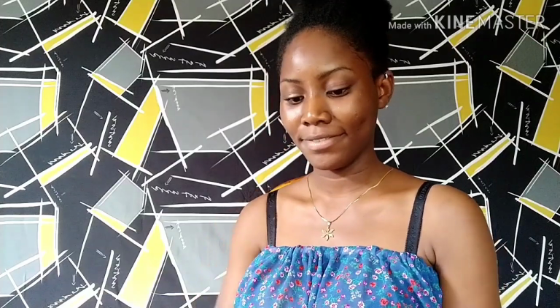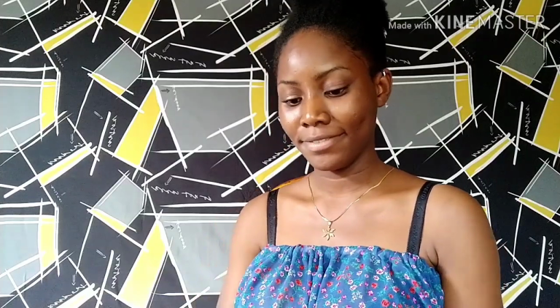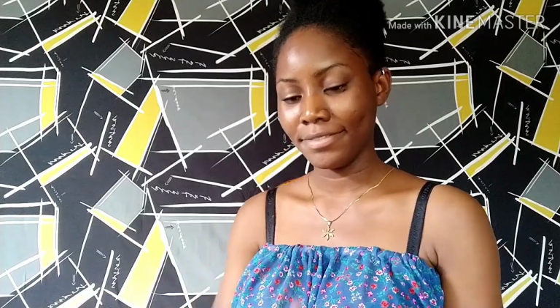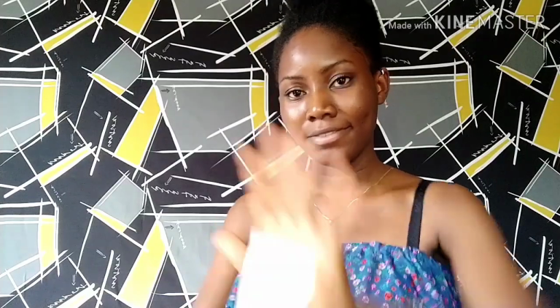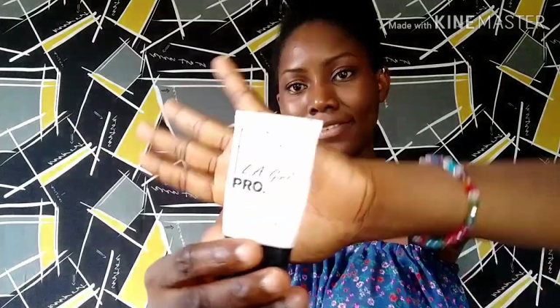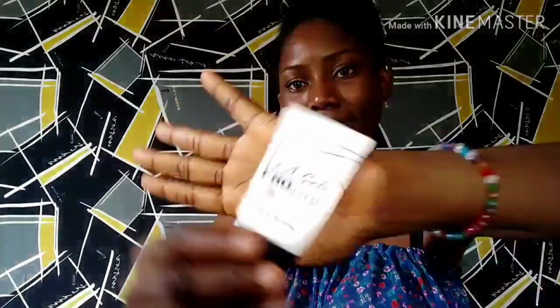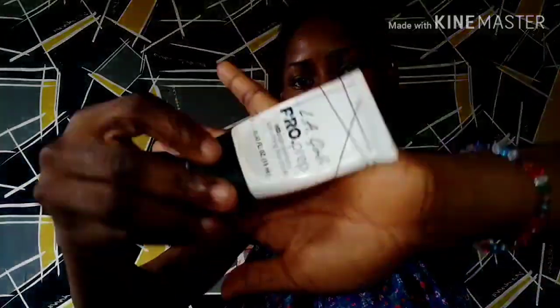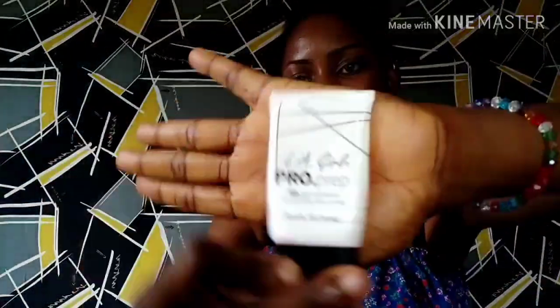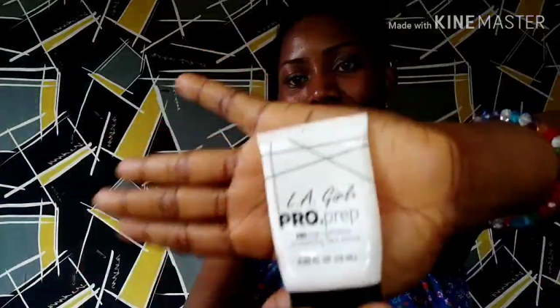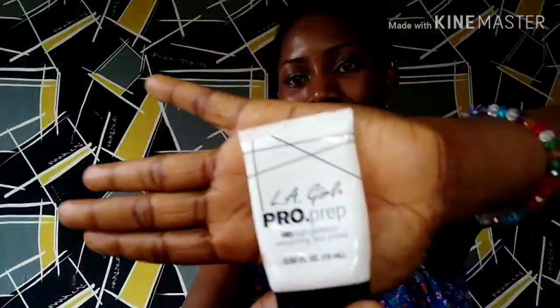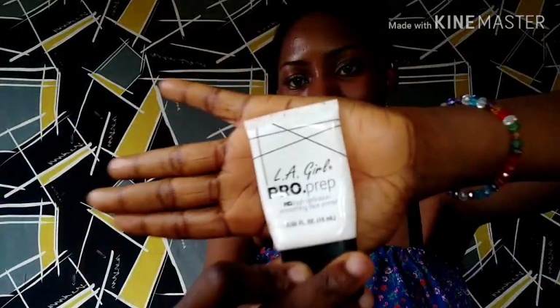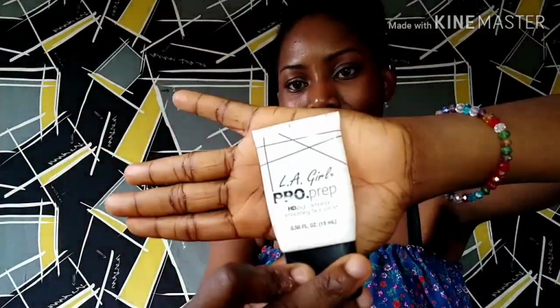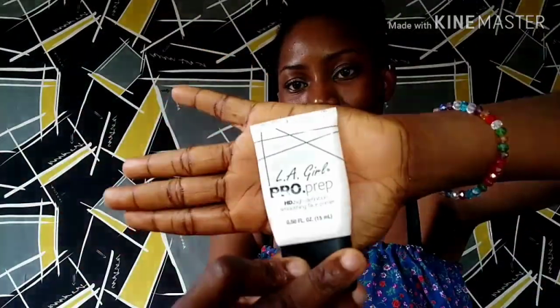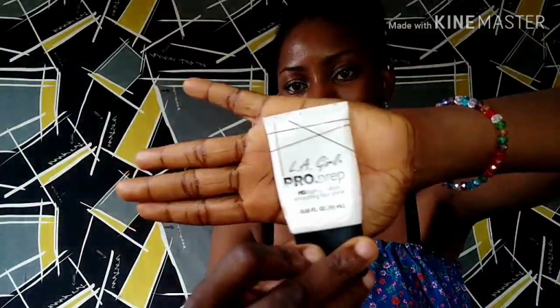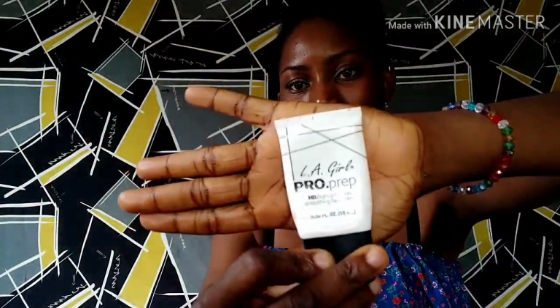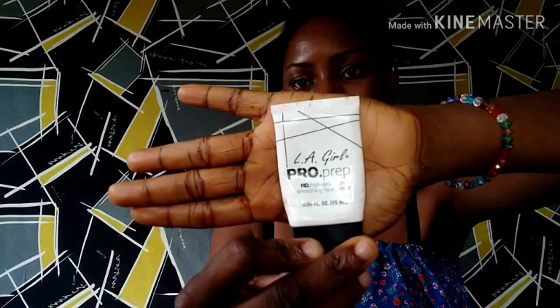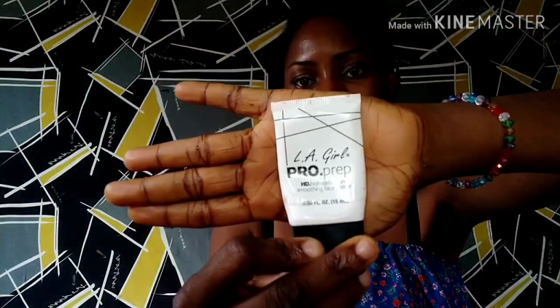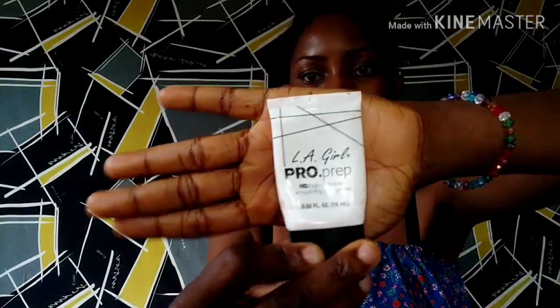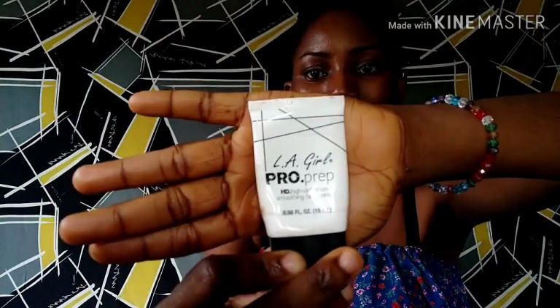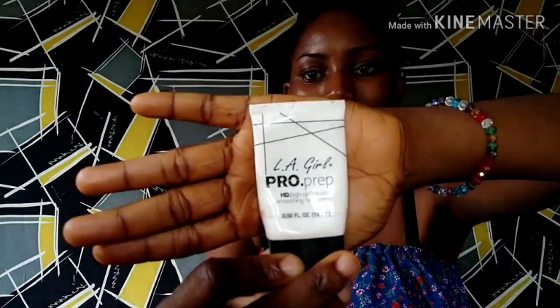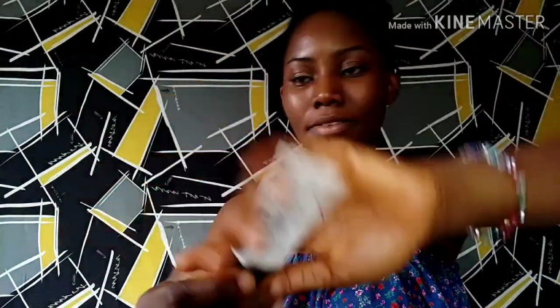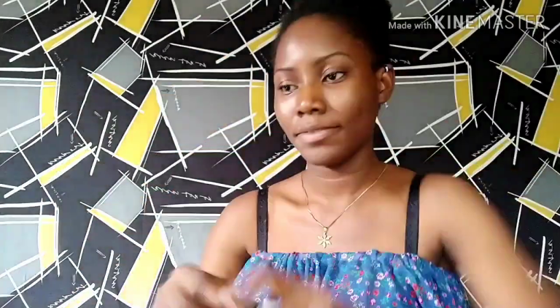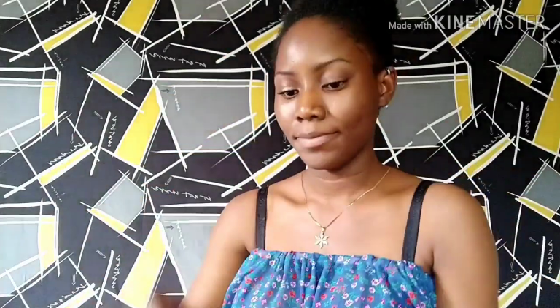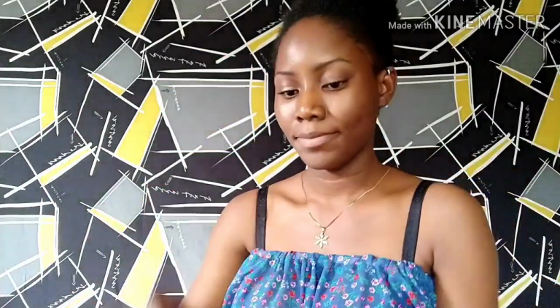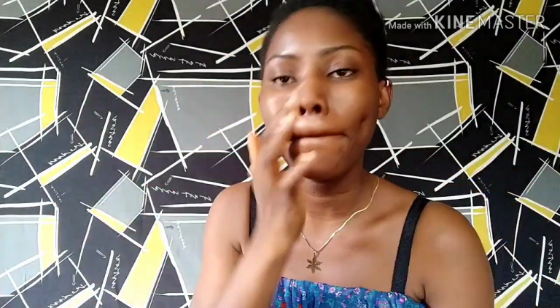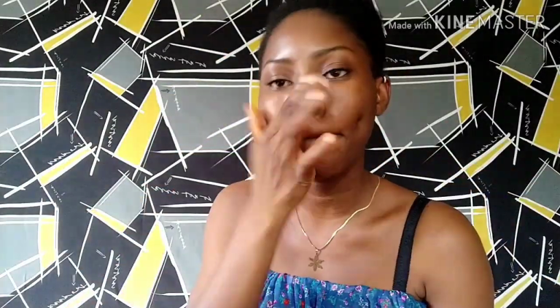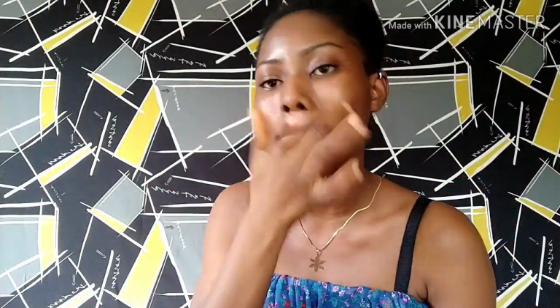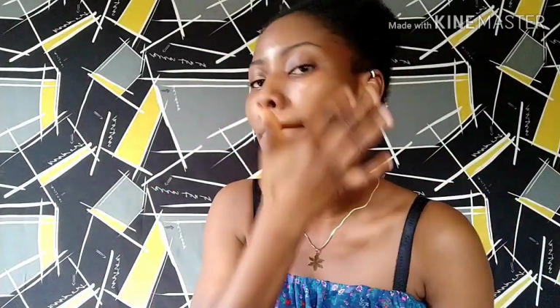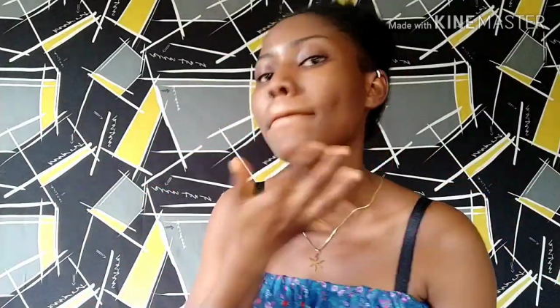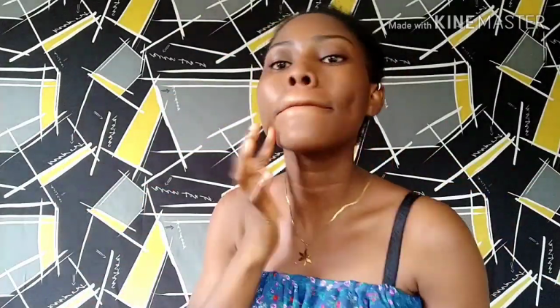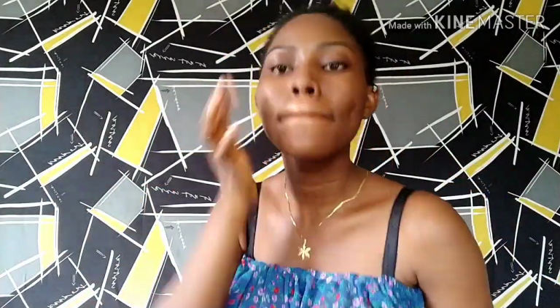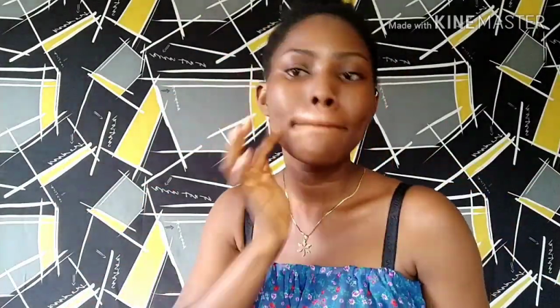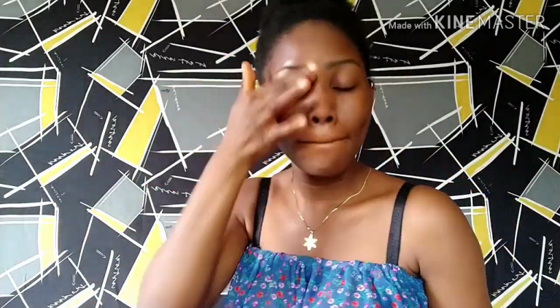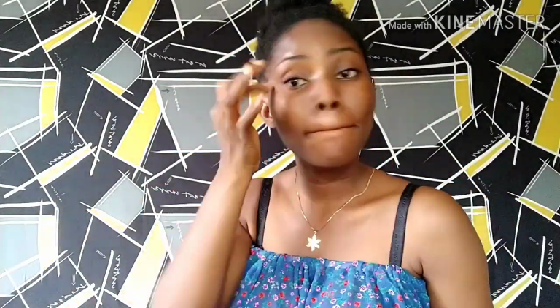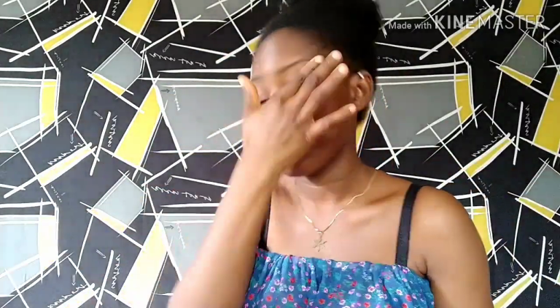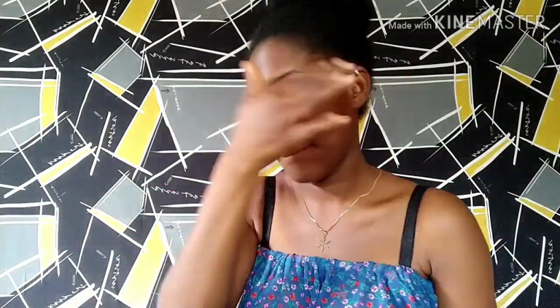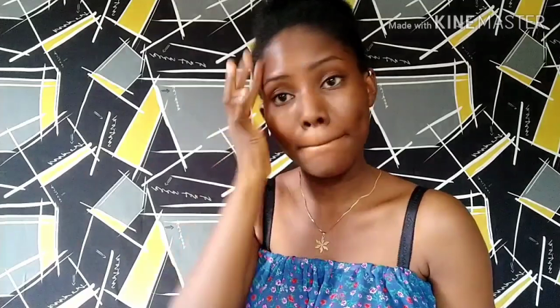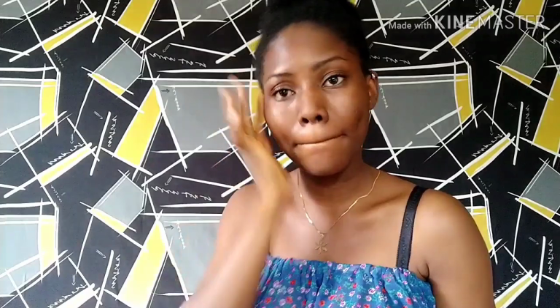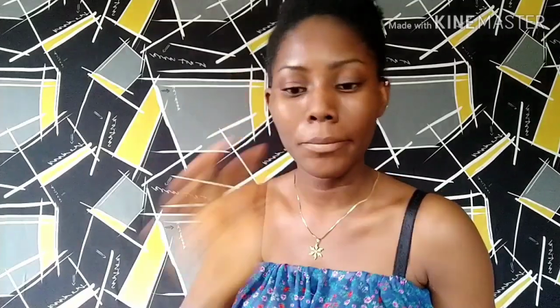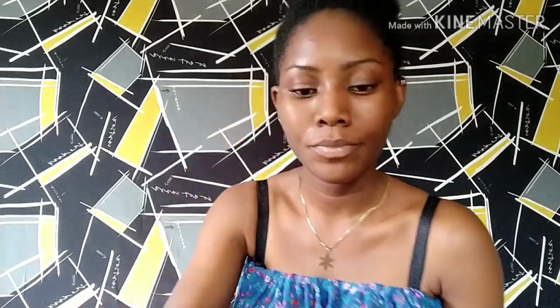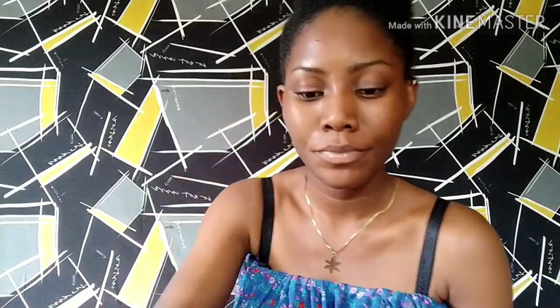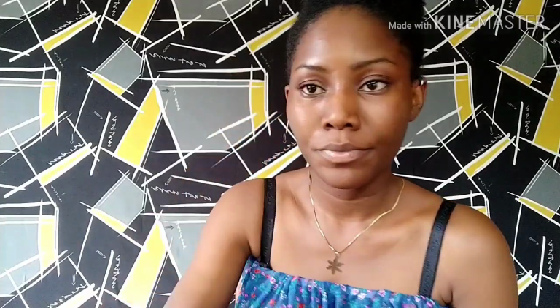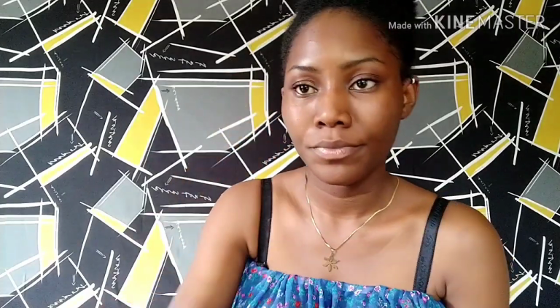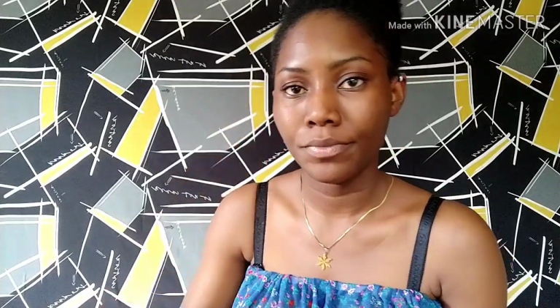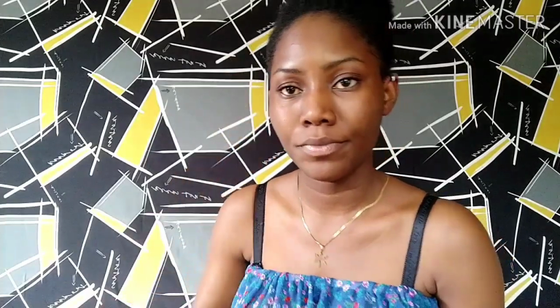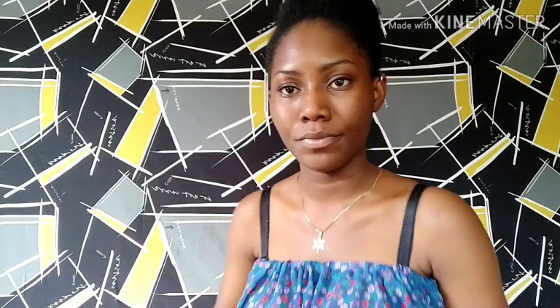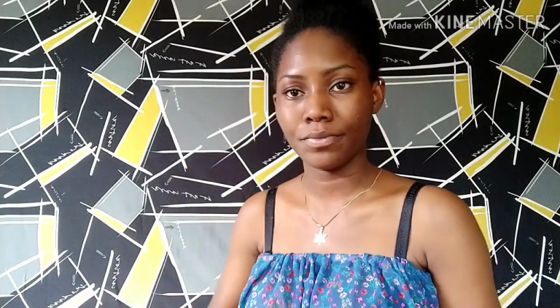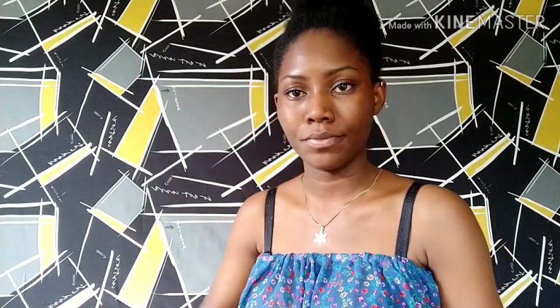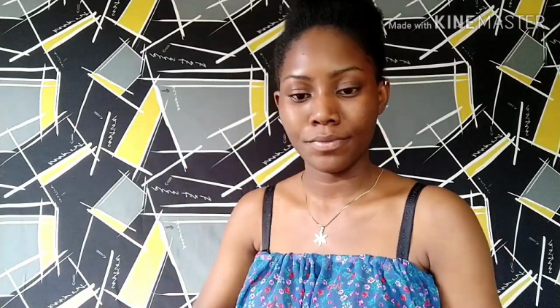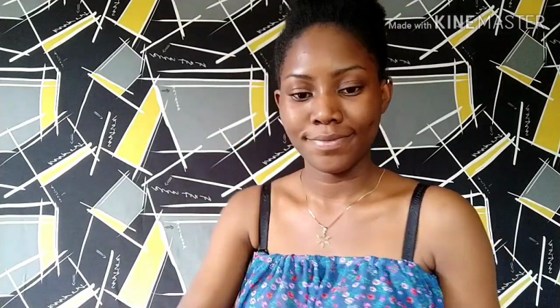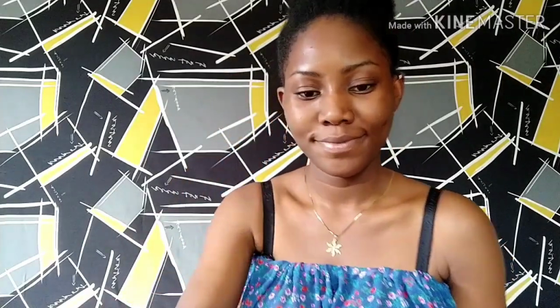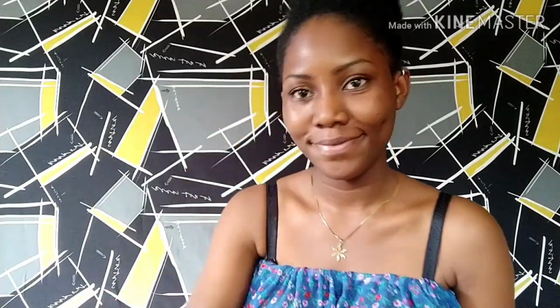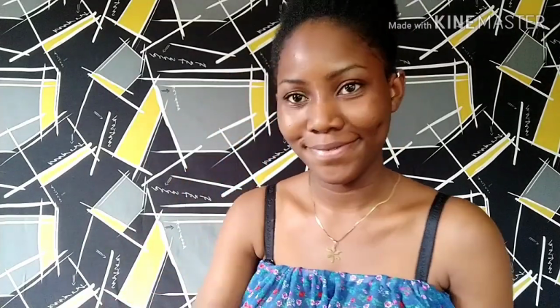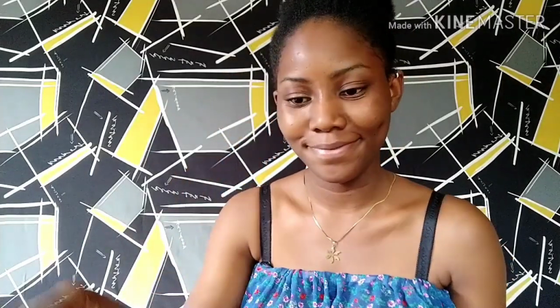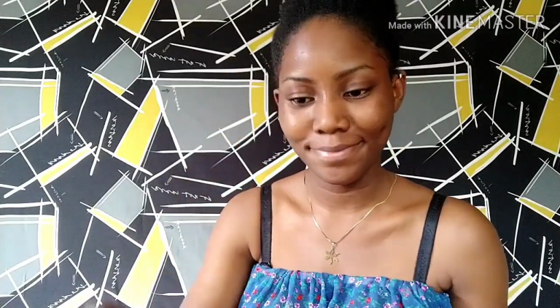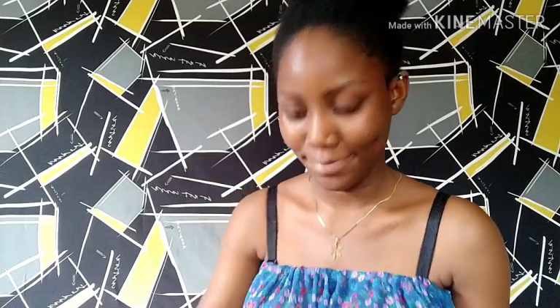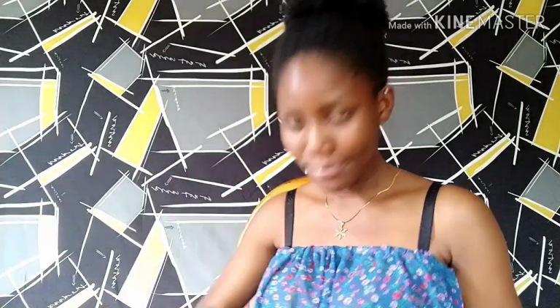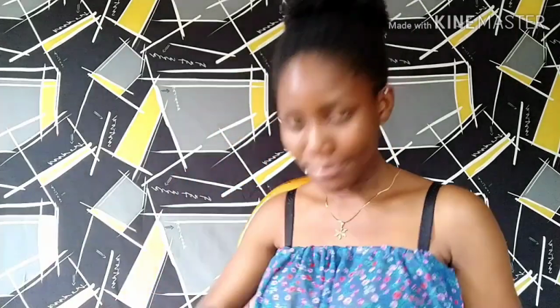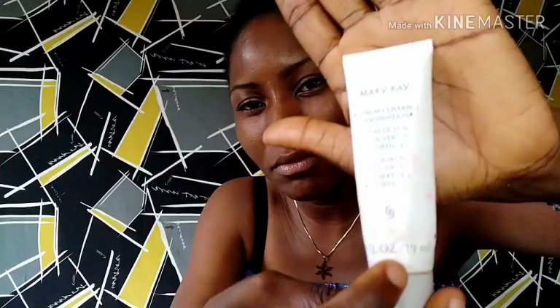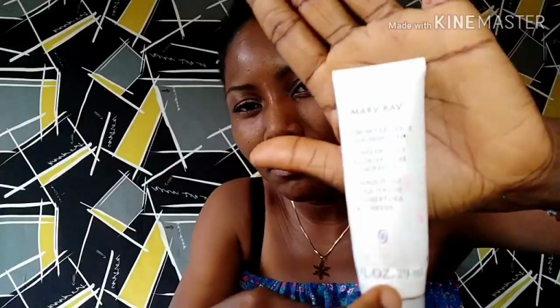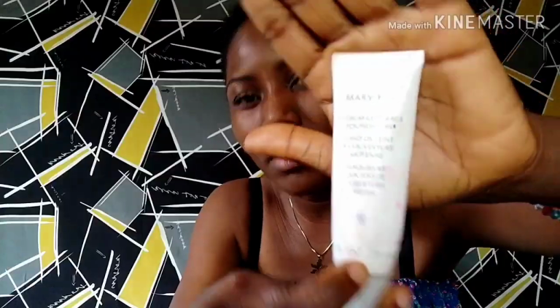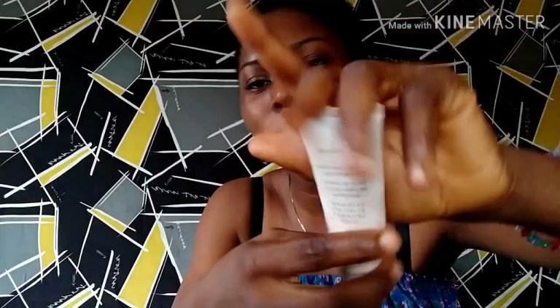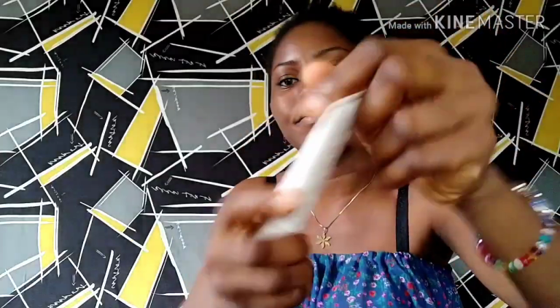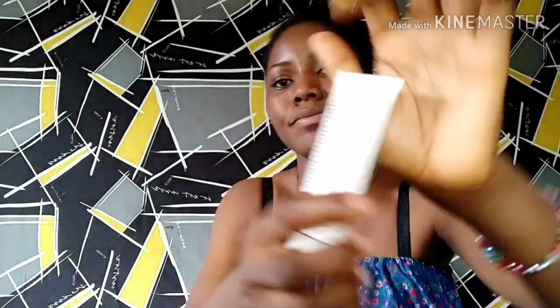Hi, welcome to my YouTube channel. I'm going to start by priming my face with my primer from Helio.